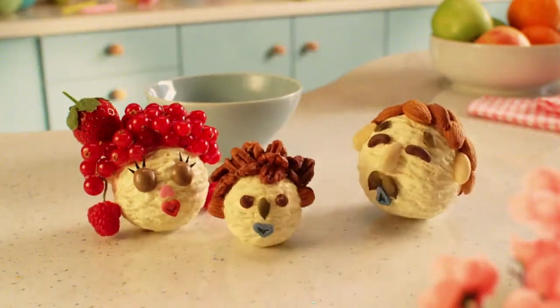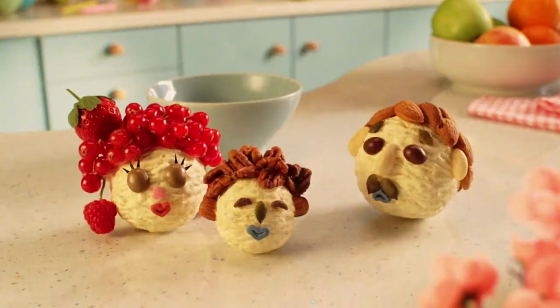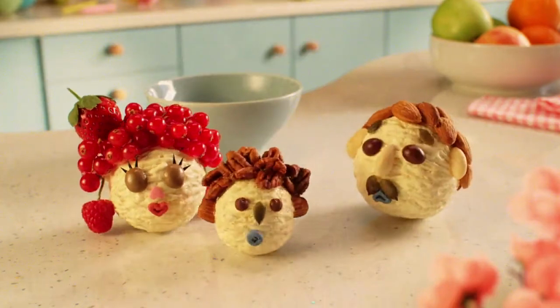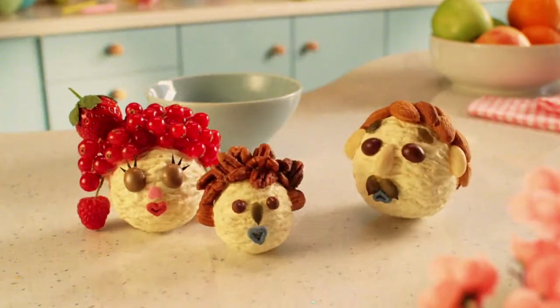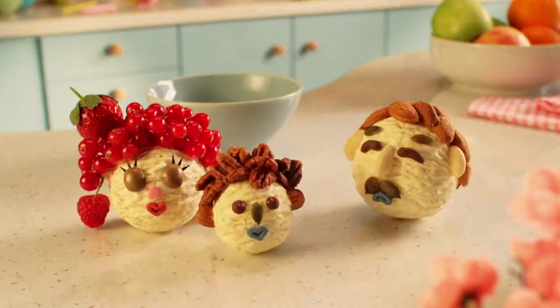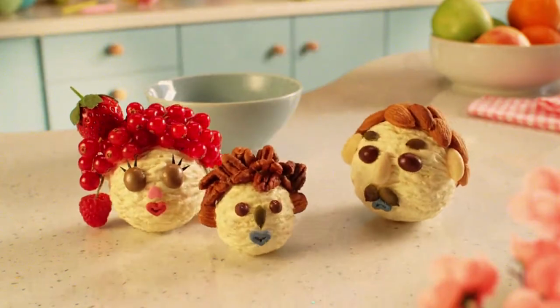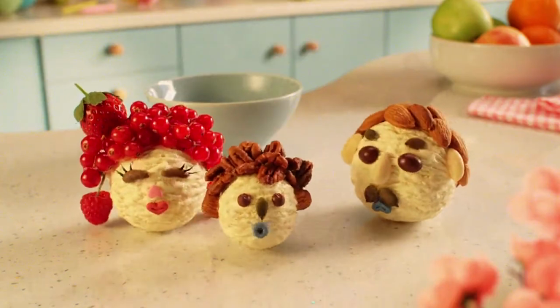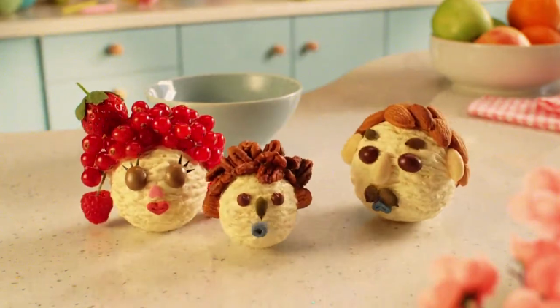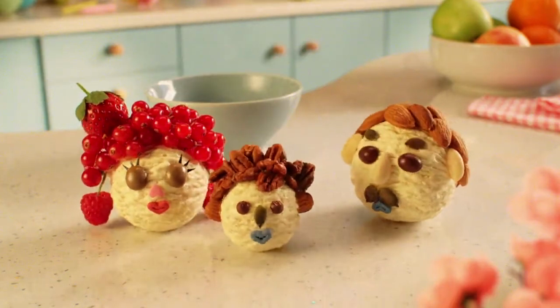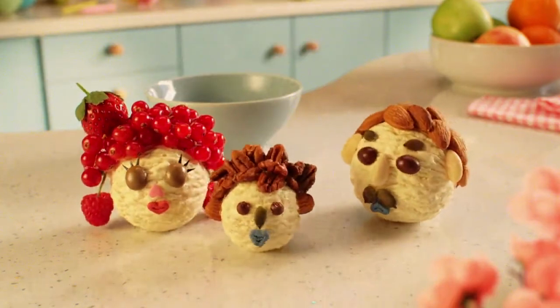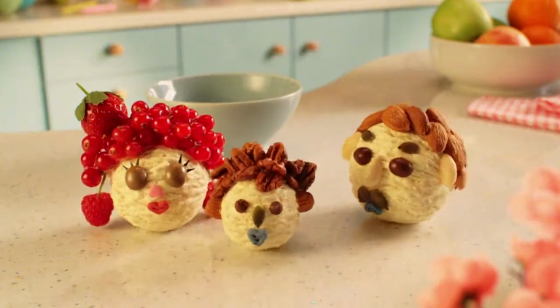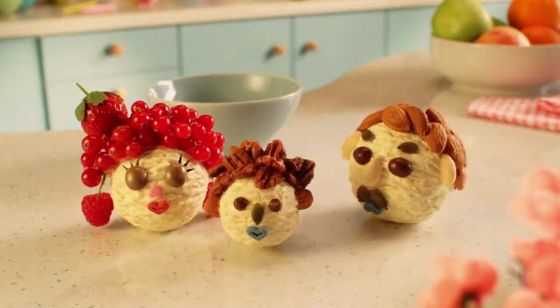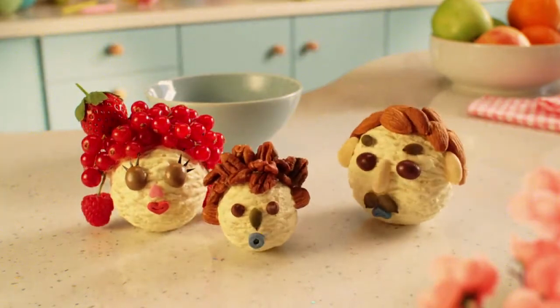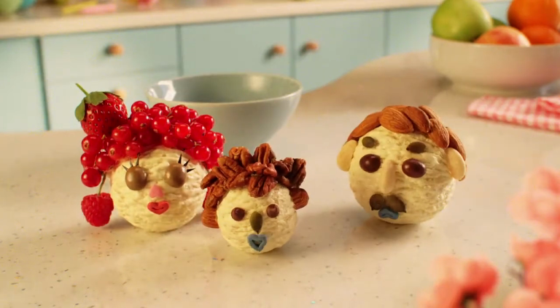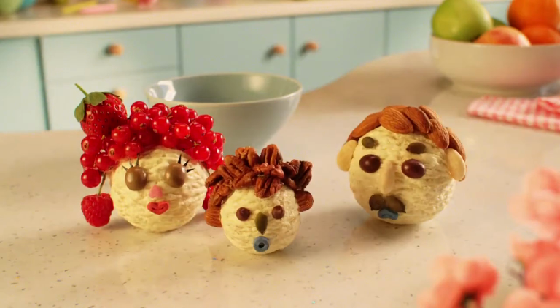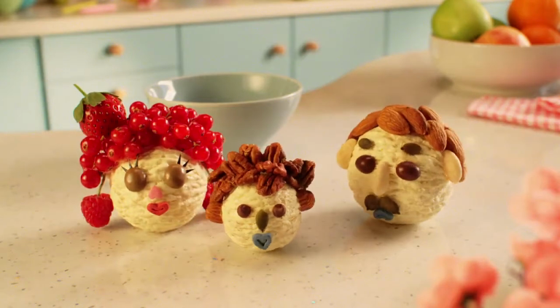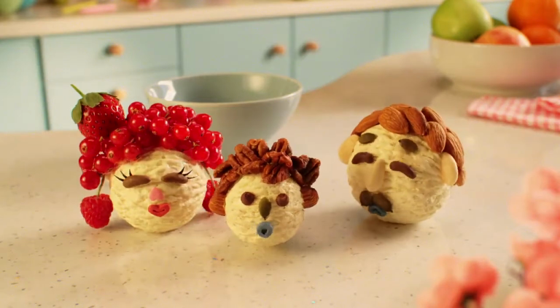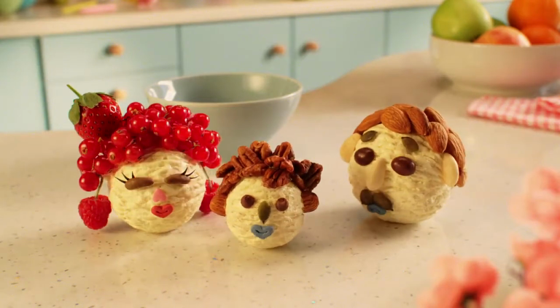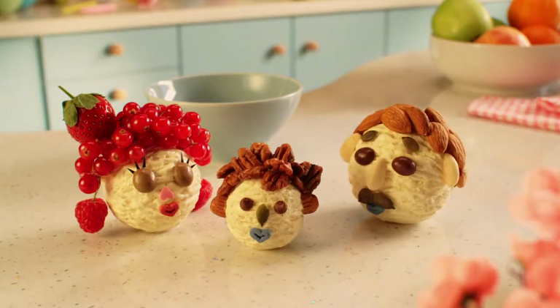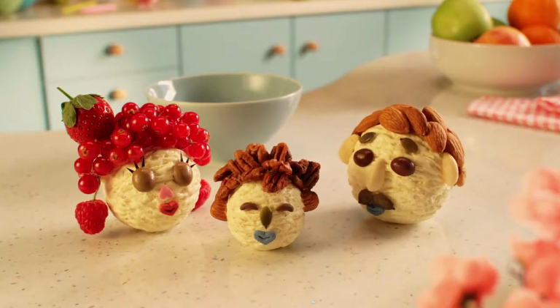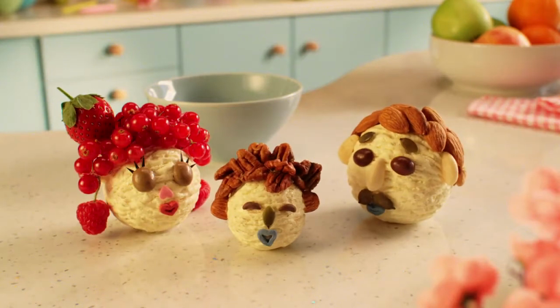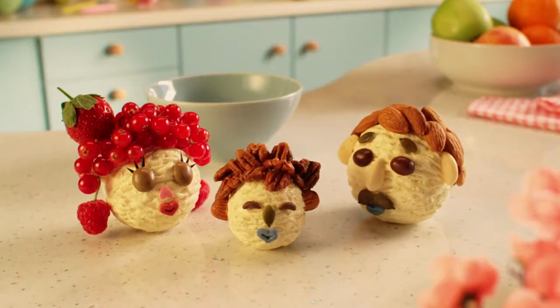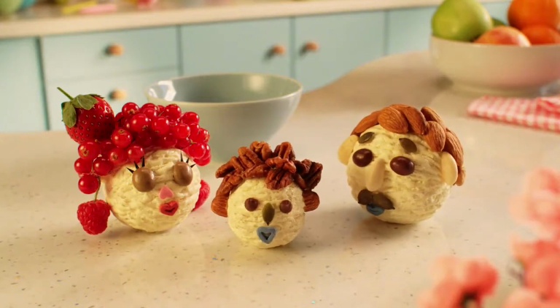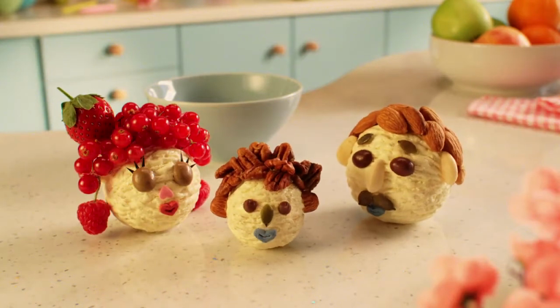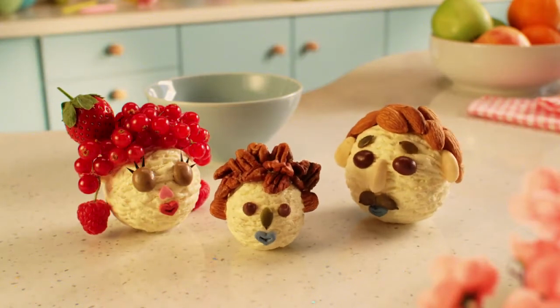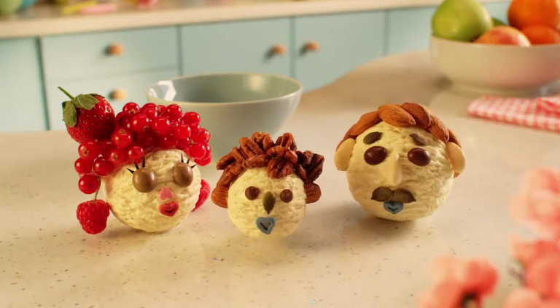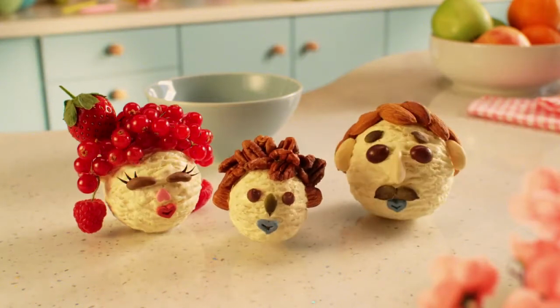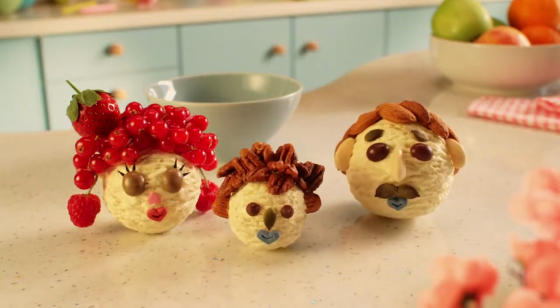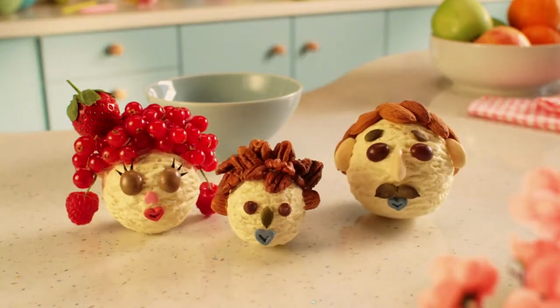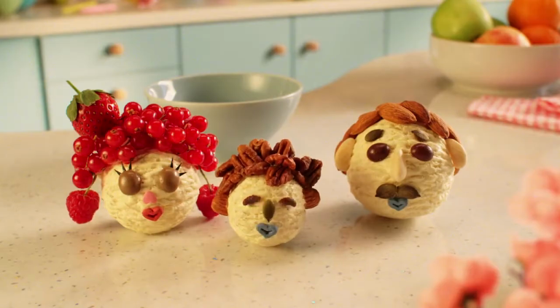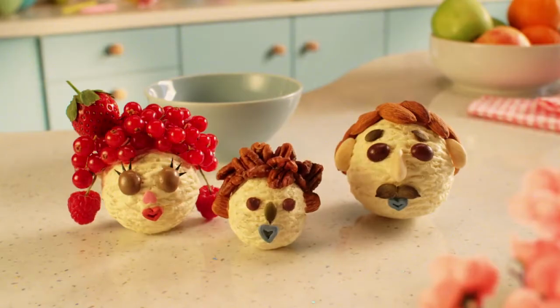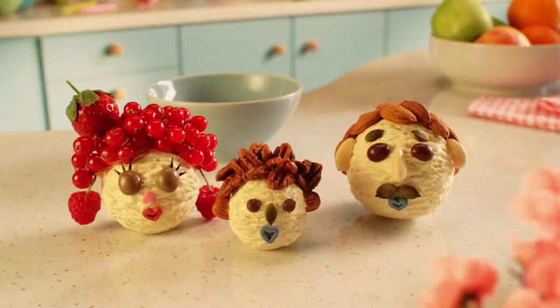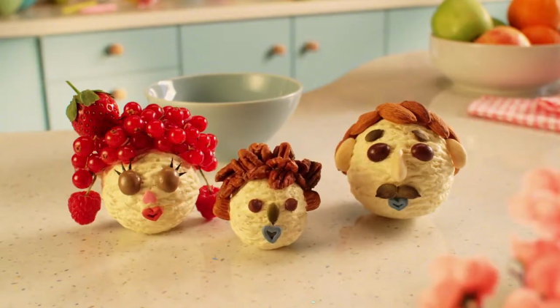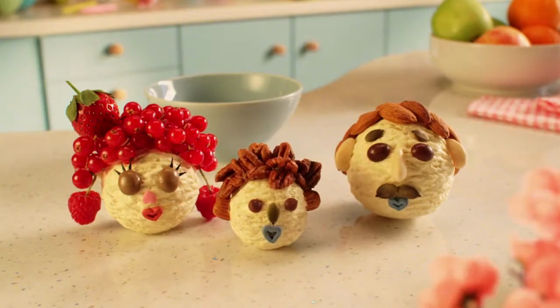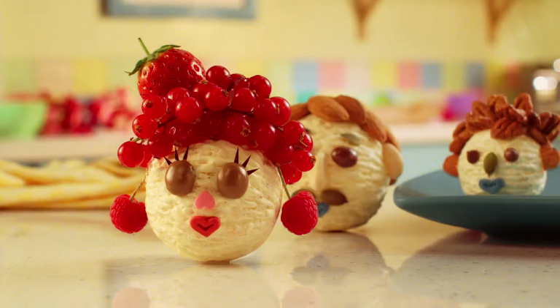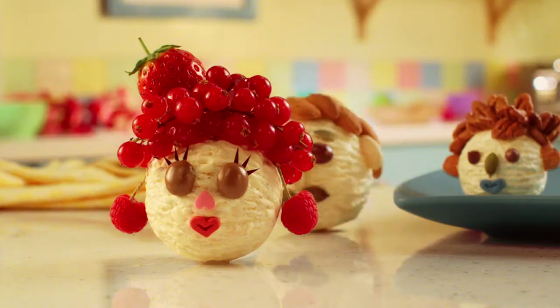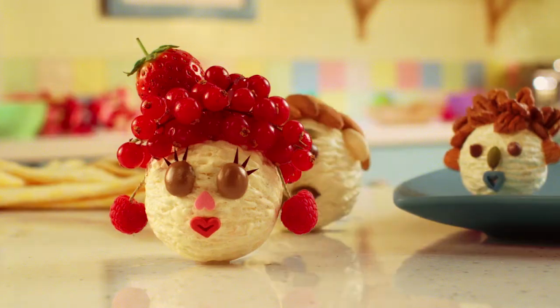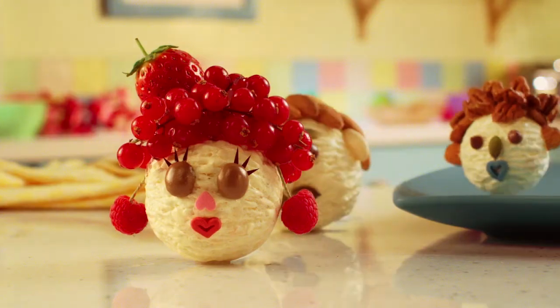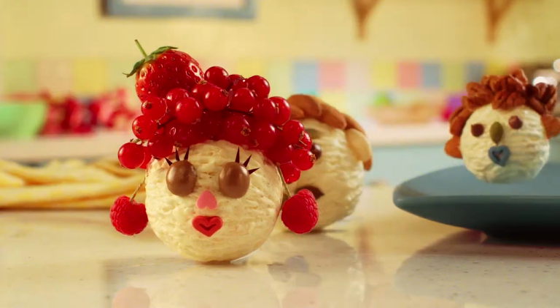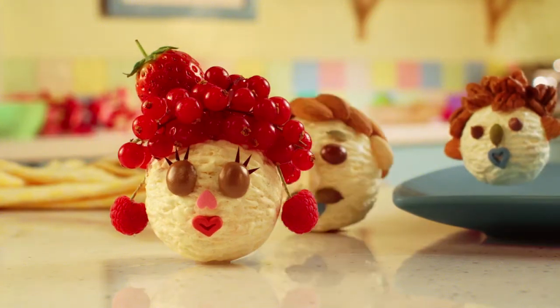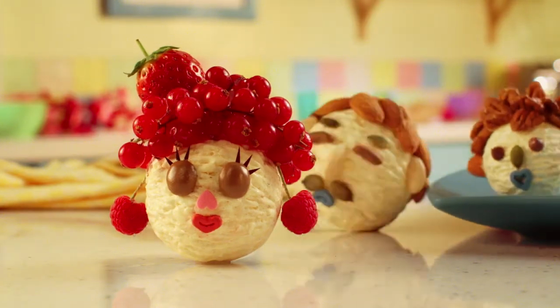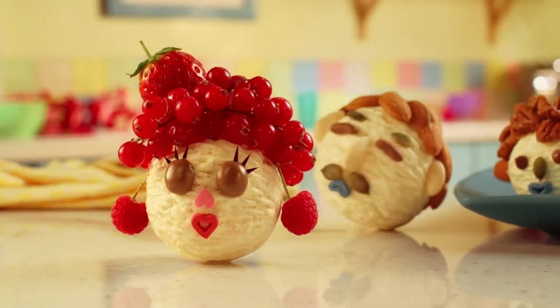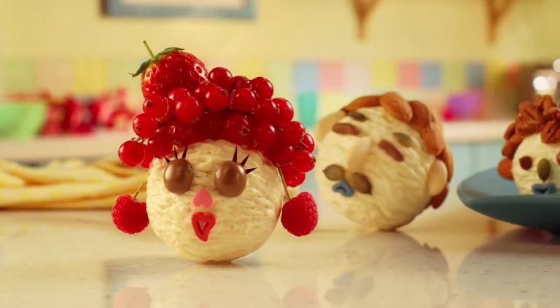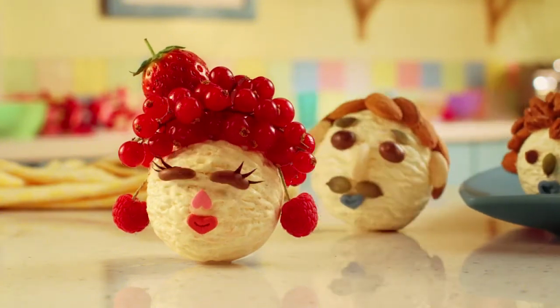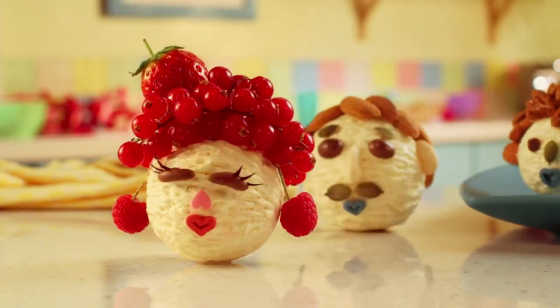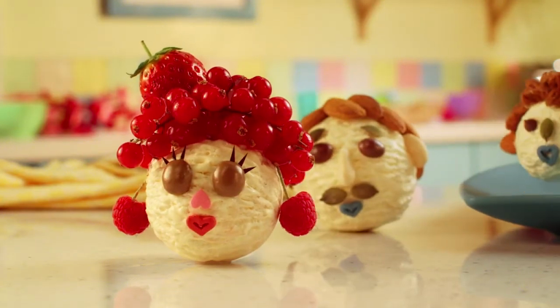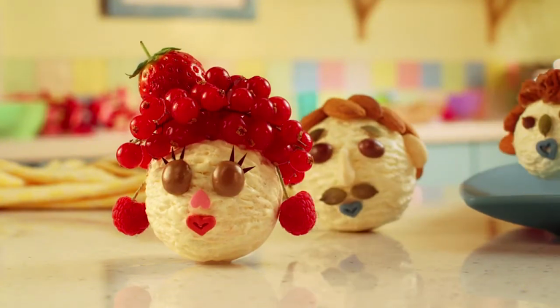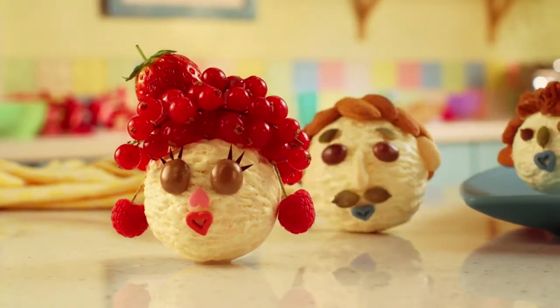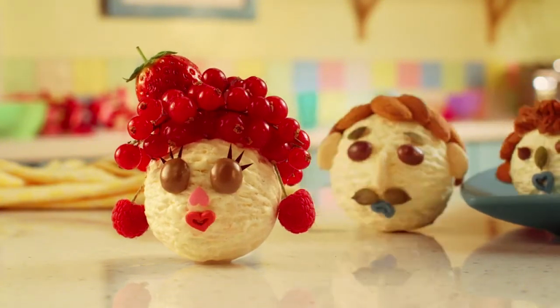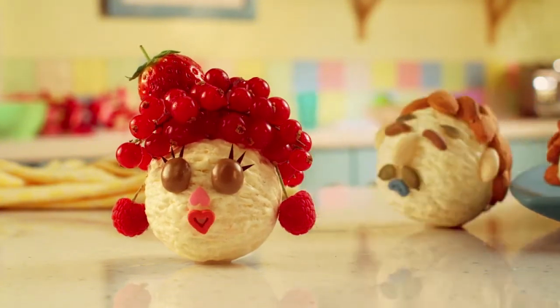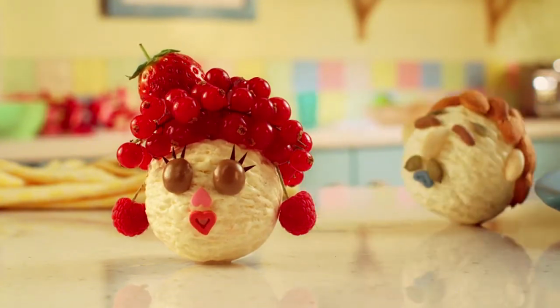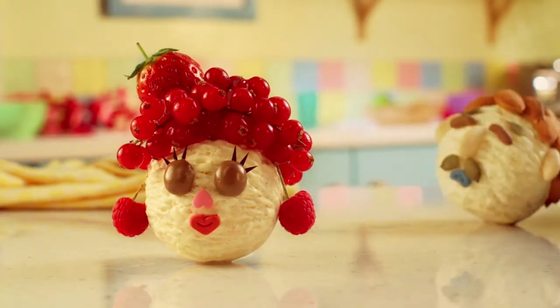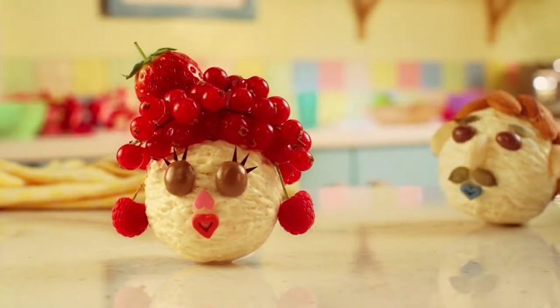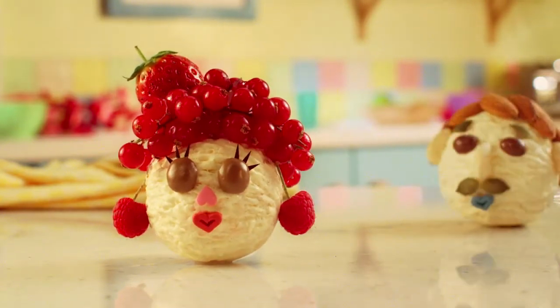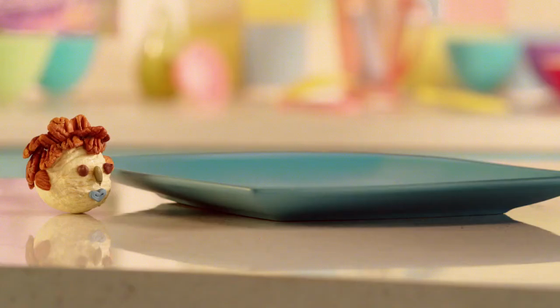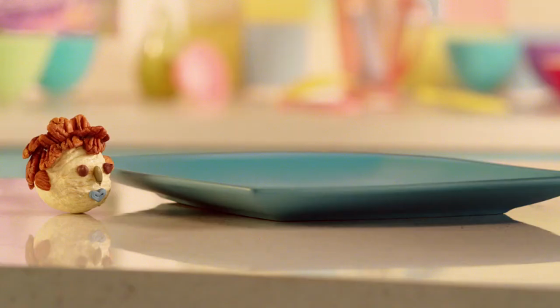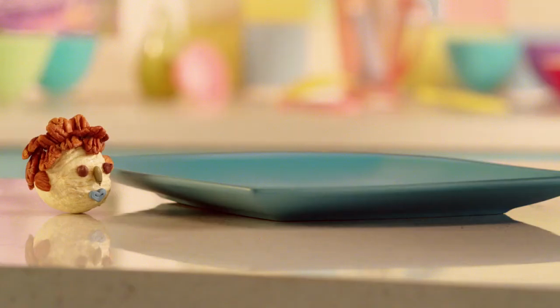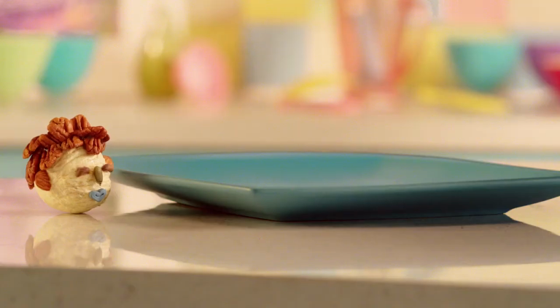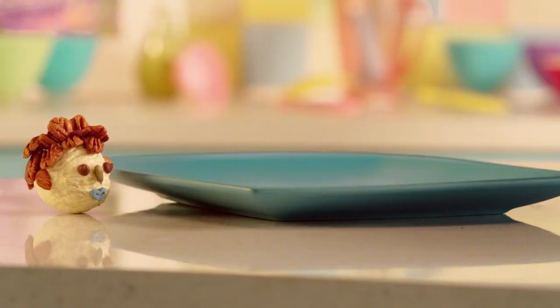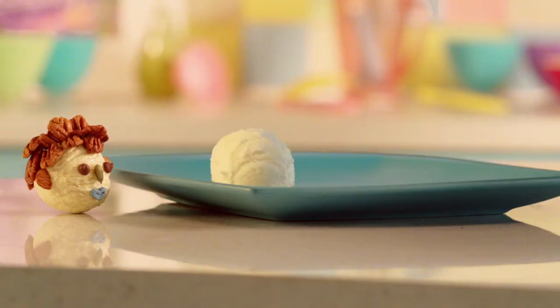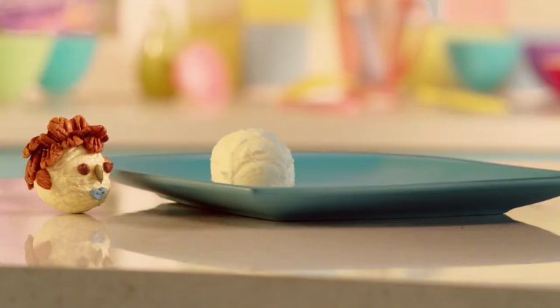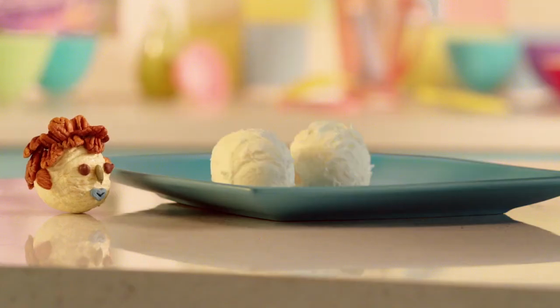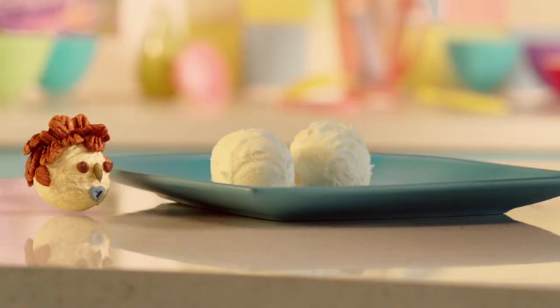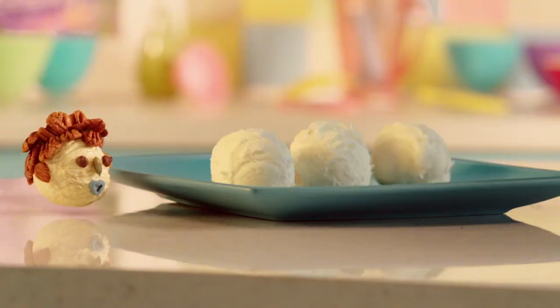We're The Scoops and we're going to show you how to make a pirate ship's split. First, take three delicious scoops of ice cream.